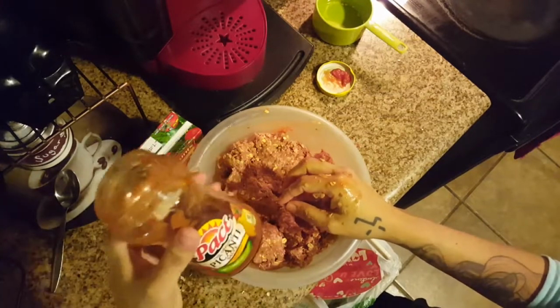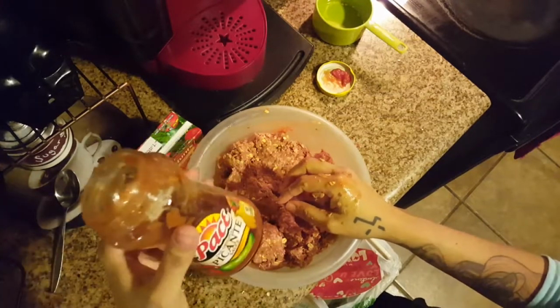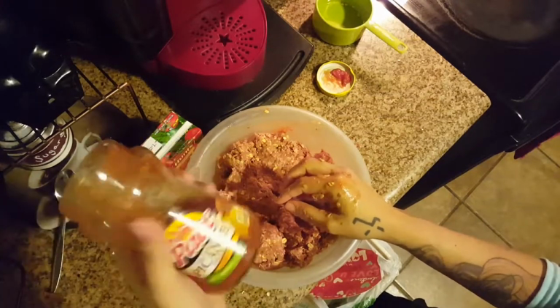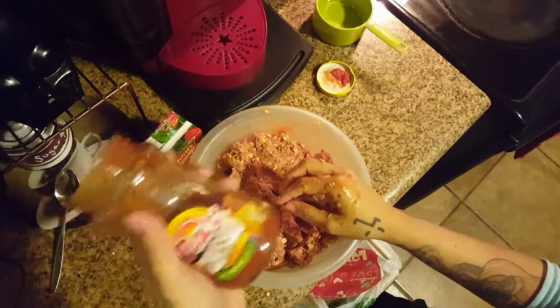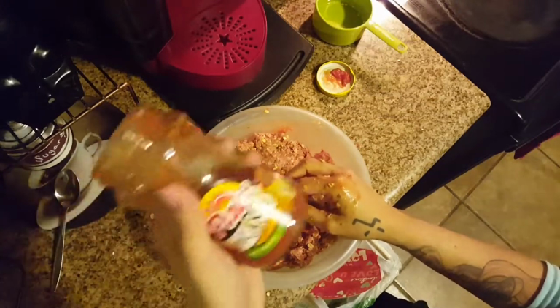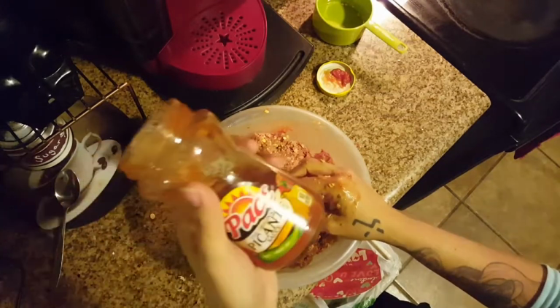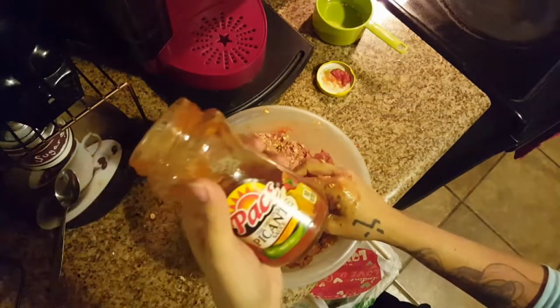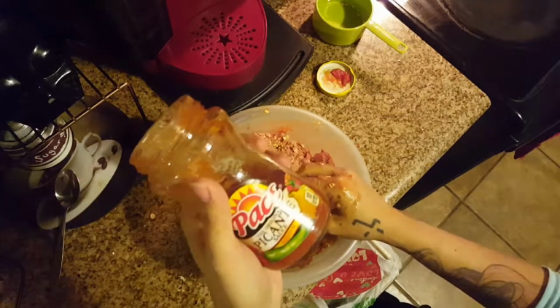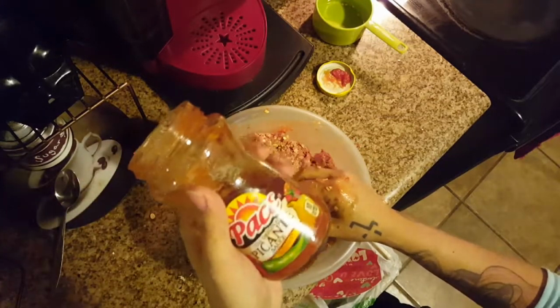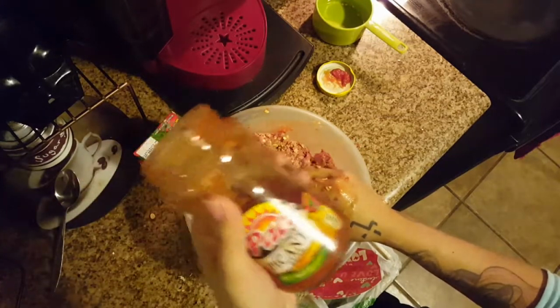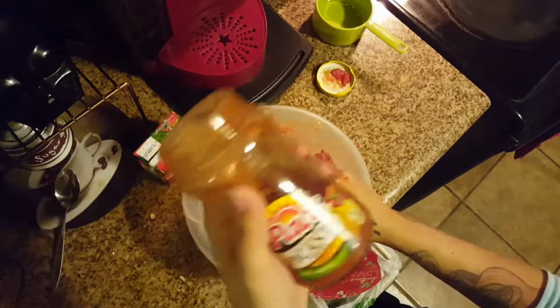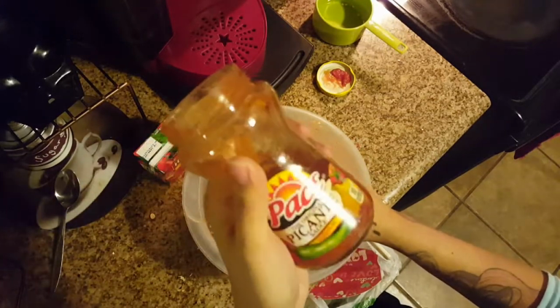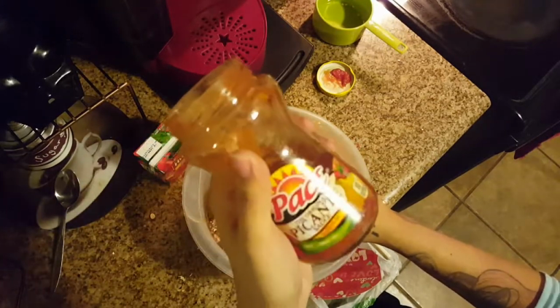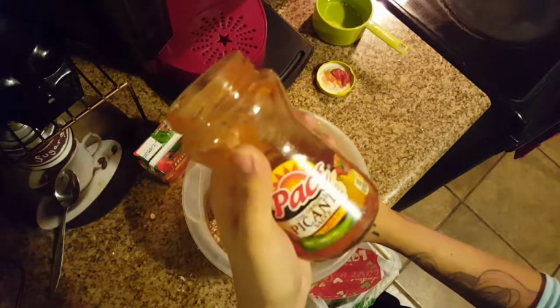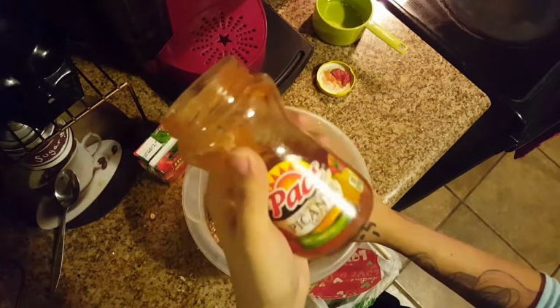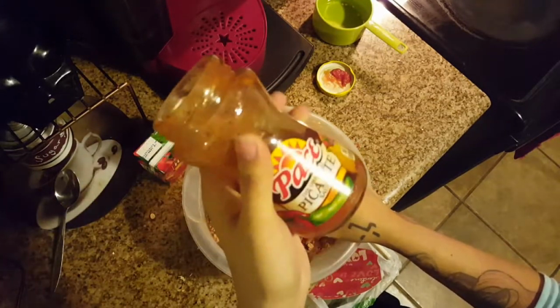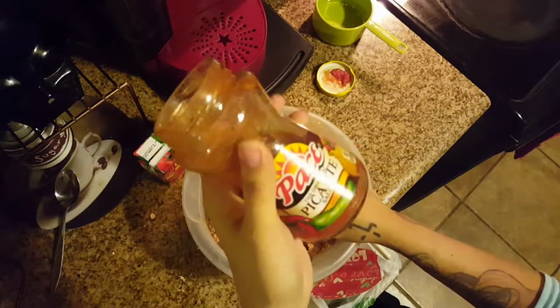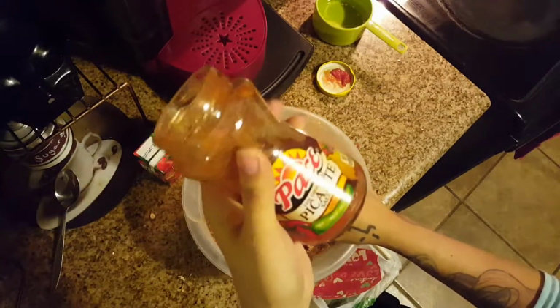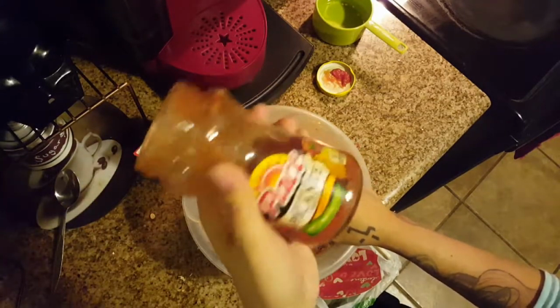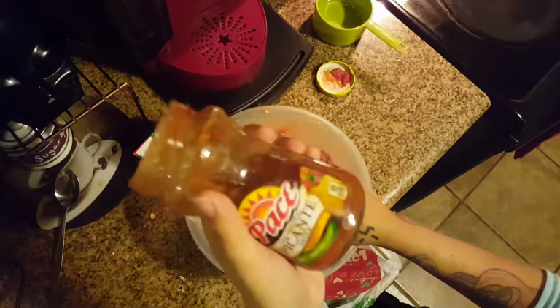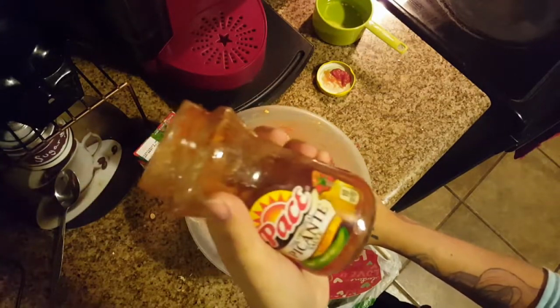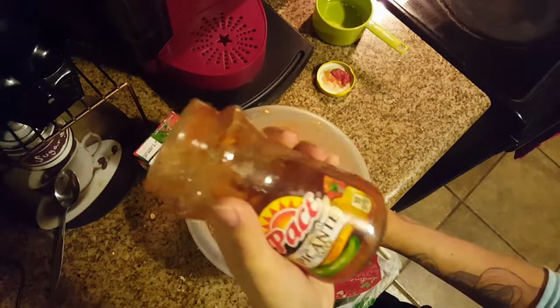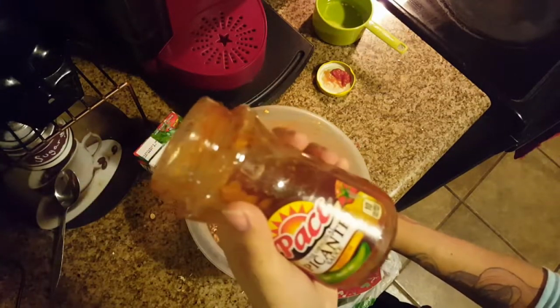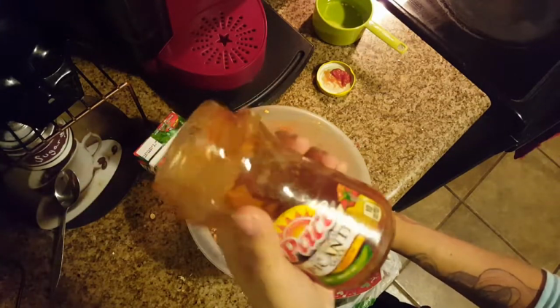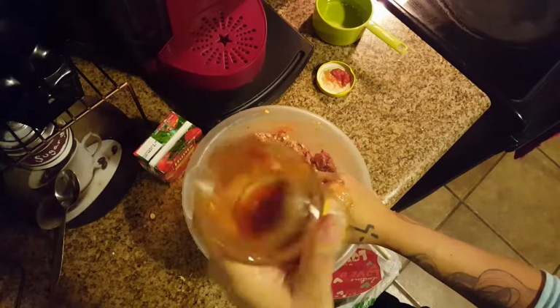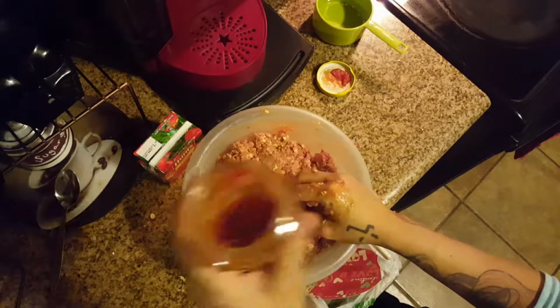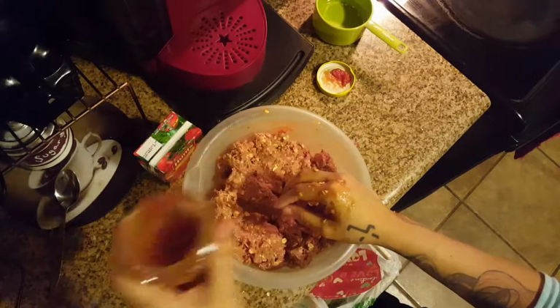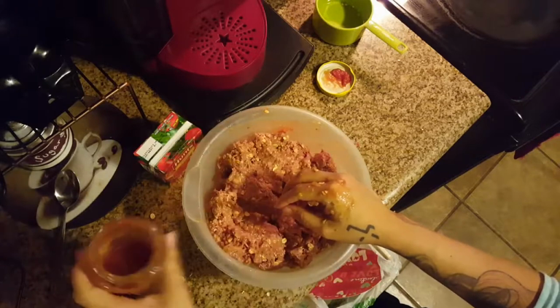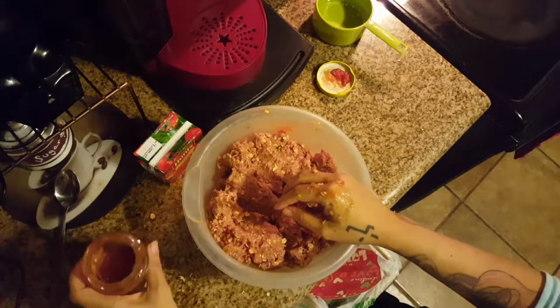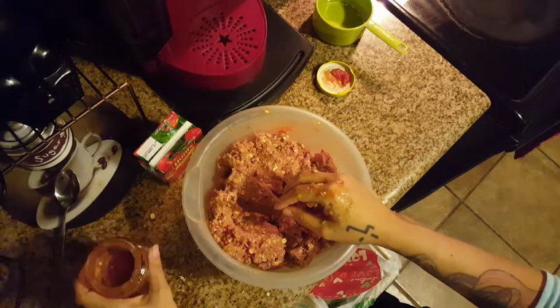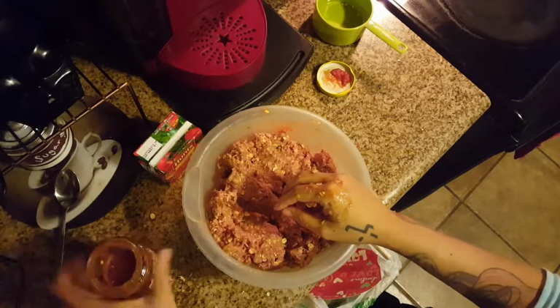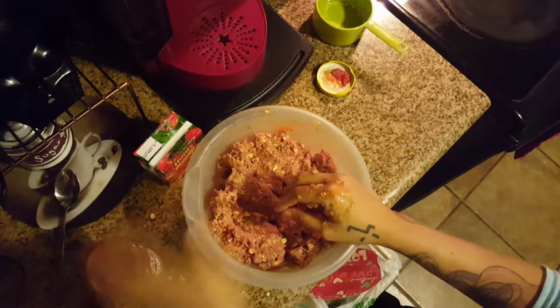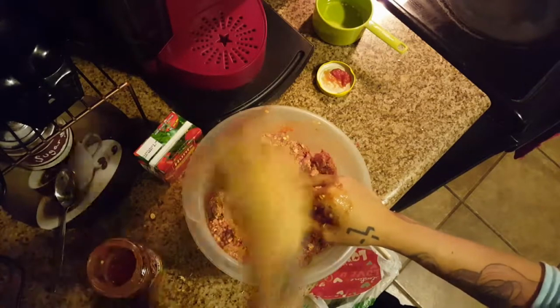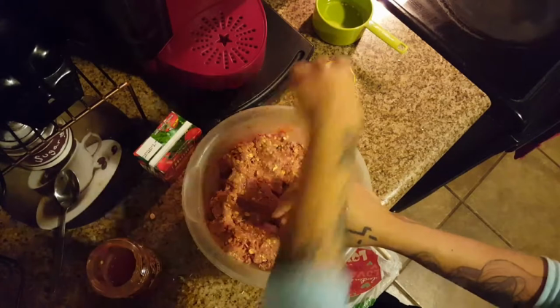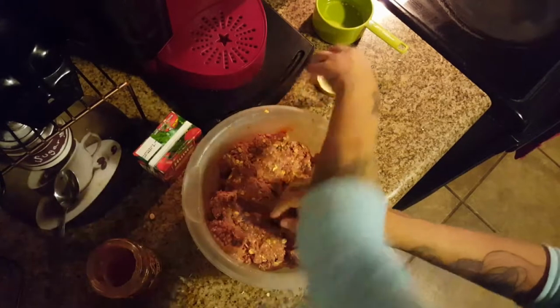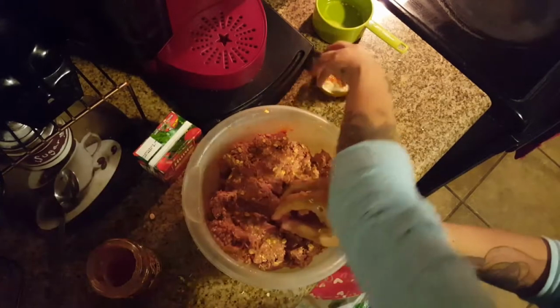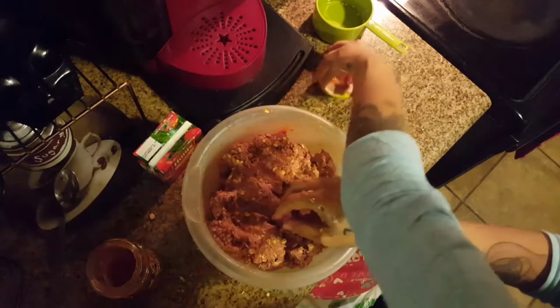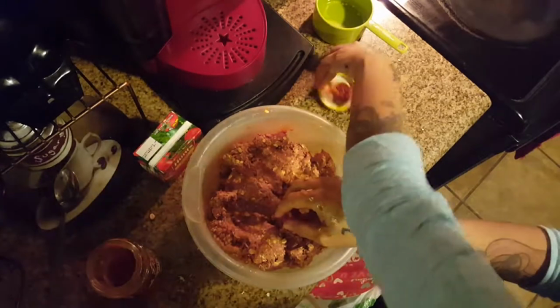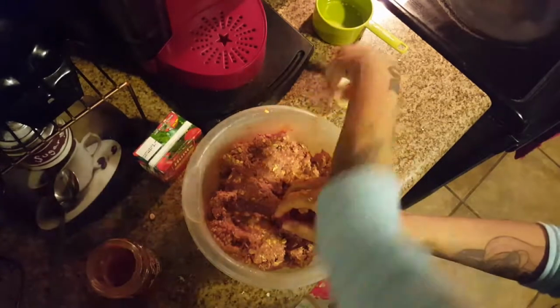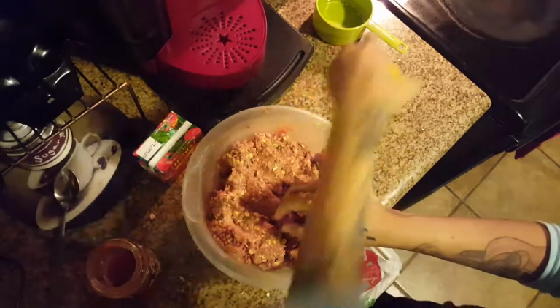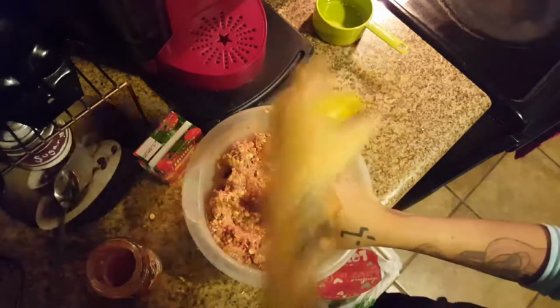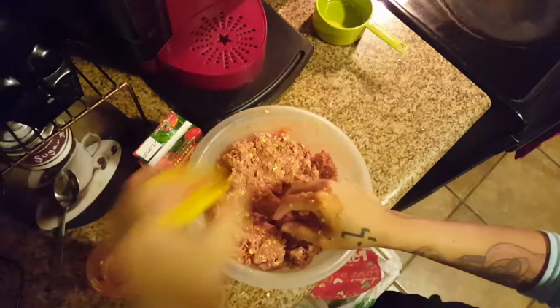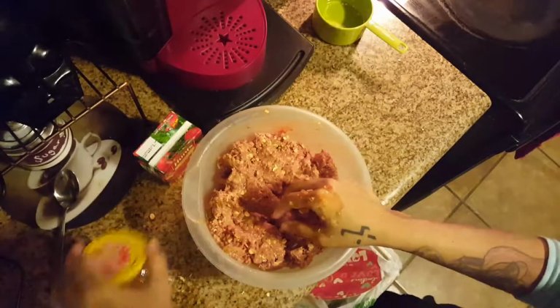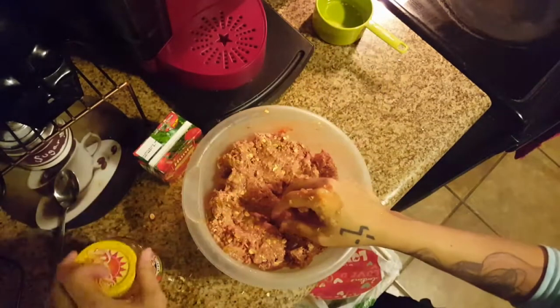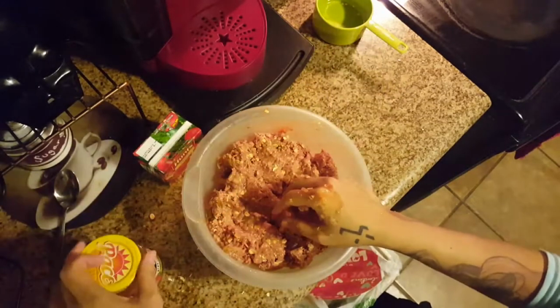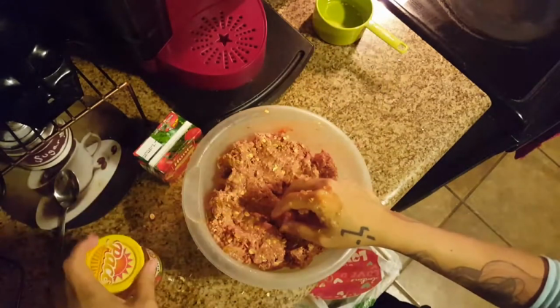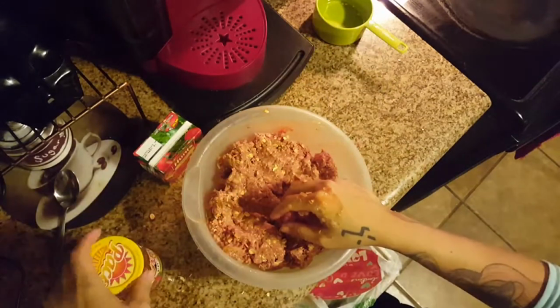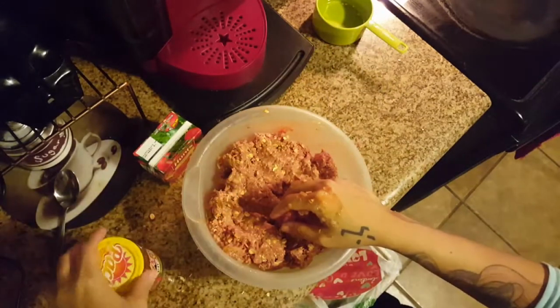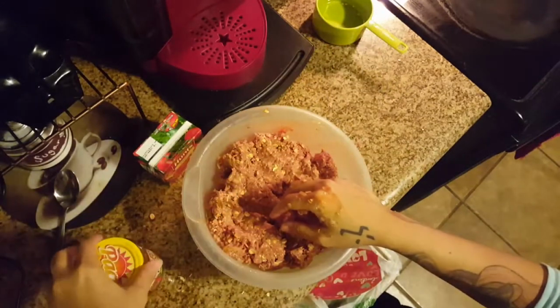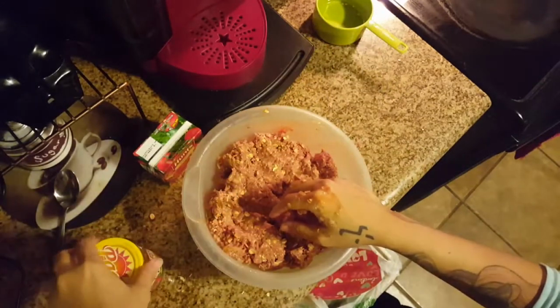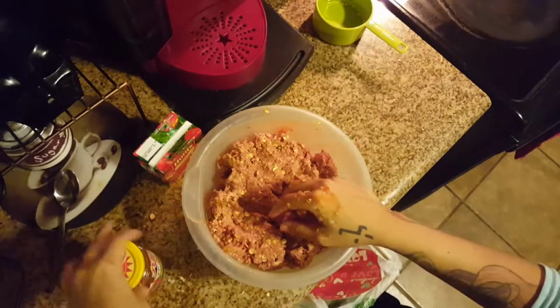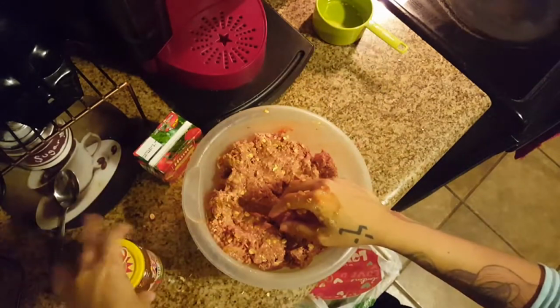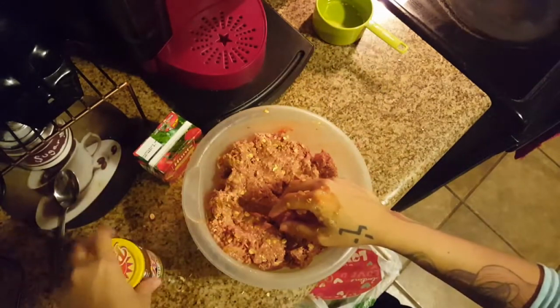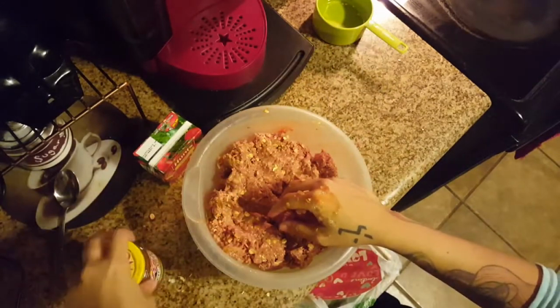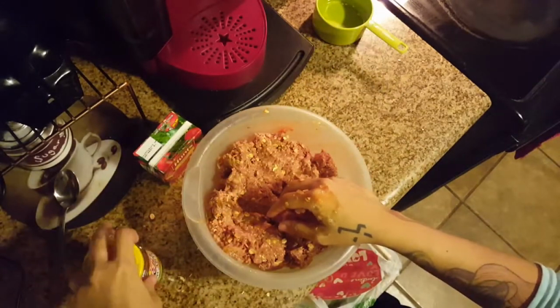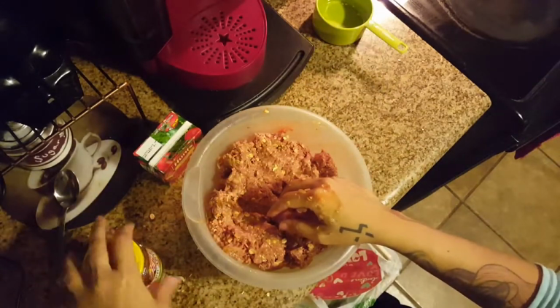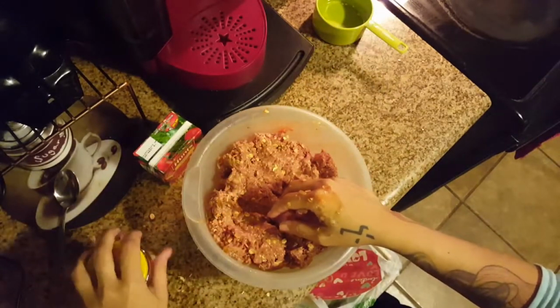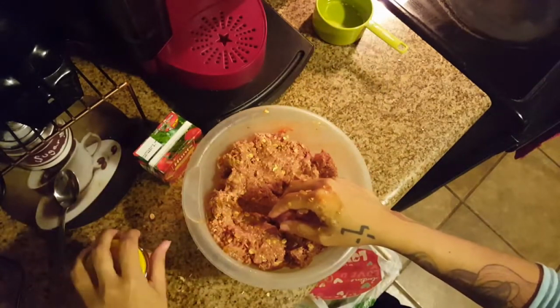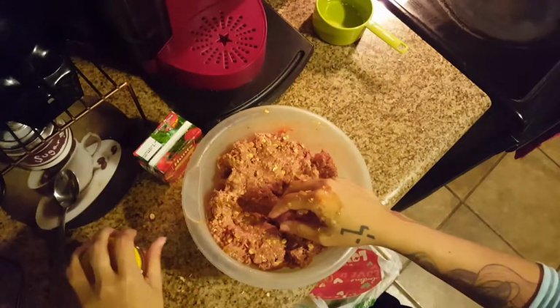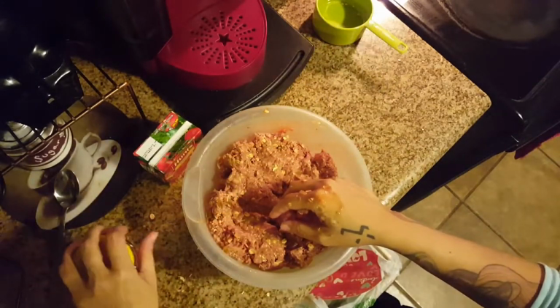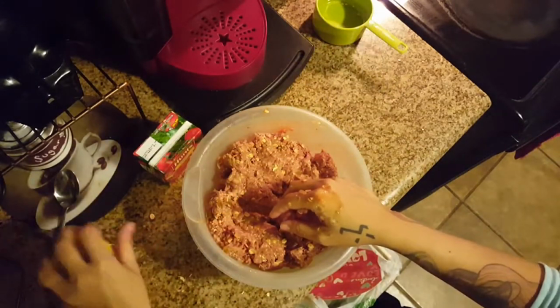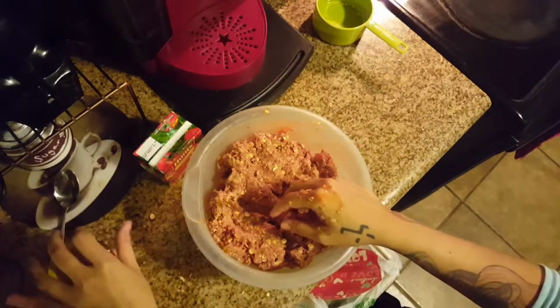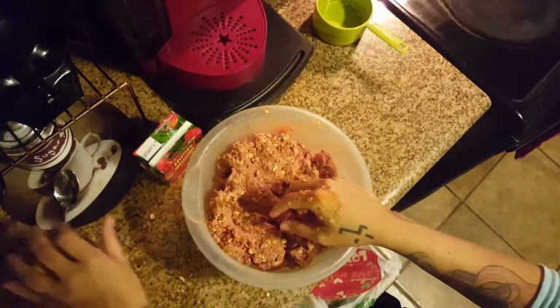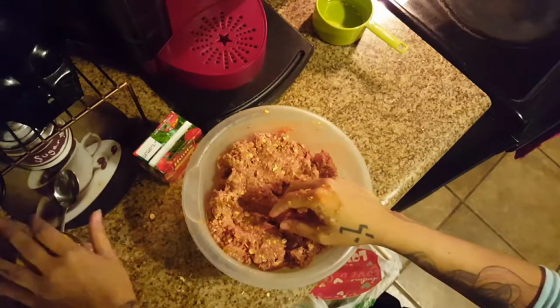I feel like it could use a little more. Bonus — this picante sauce is full of veggies, so my kids are eating vegetables and they won't even know it.